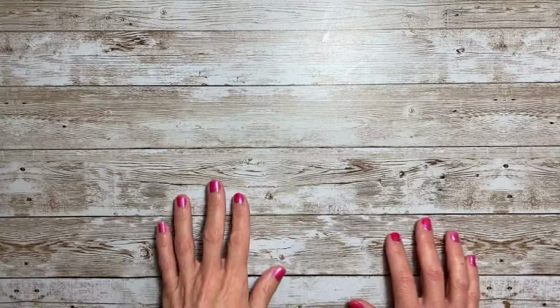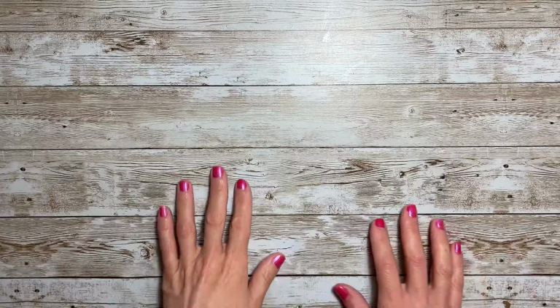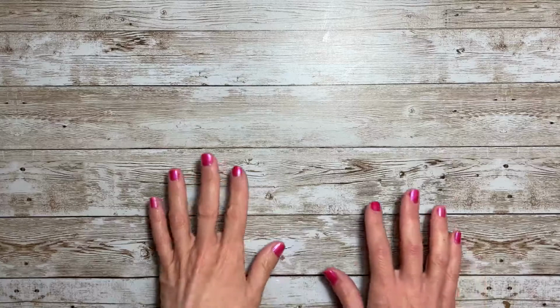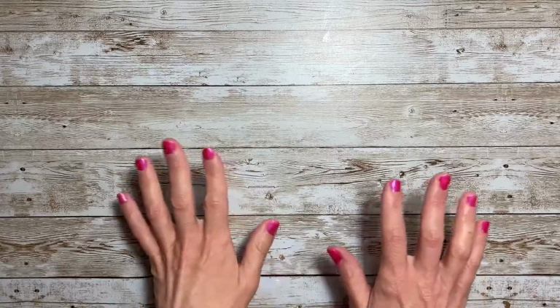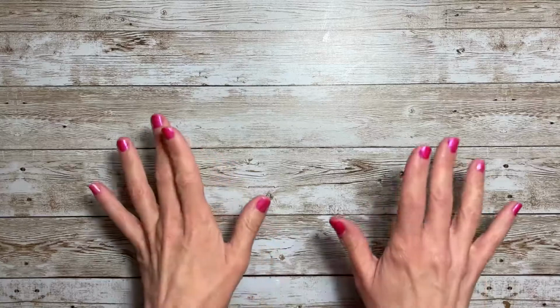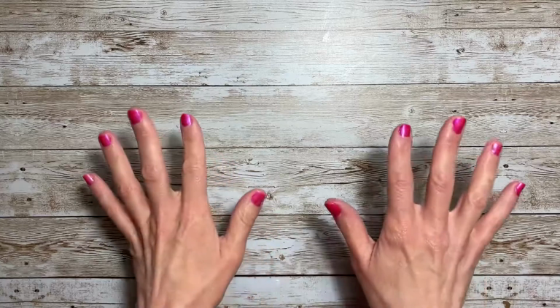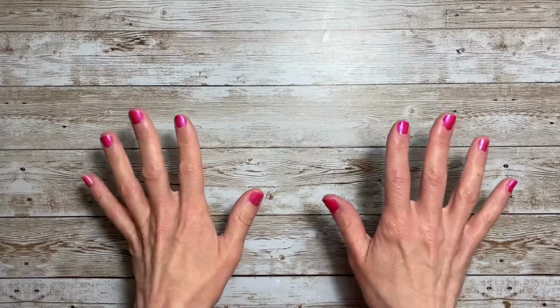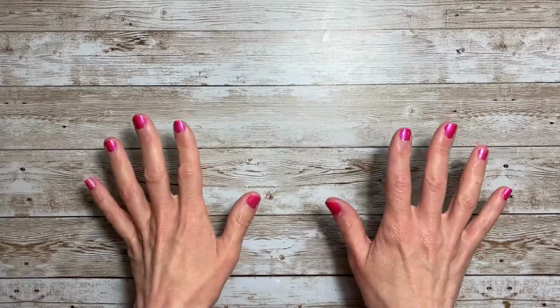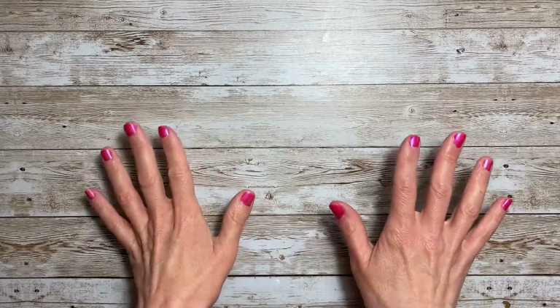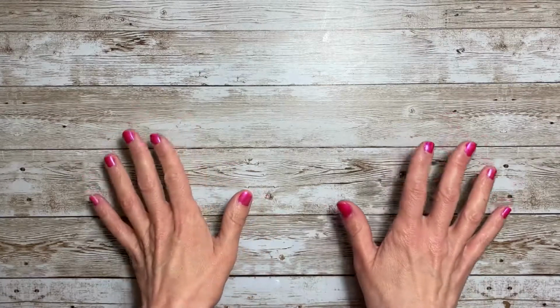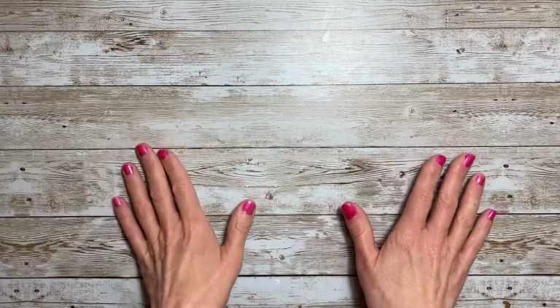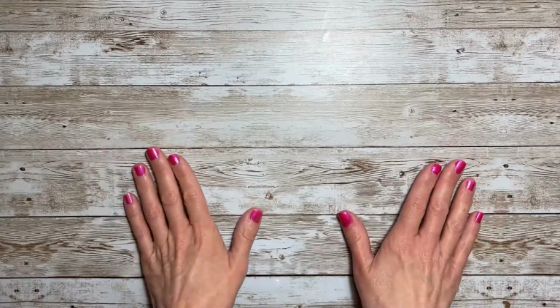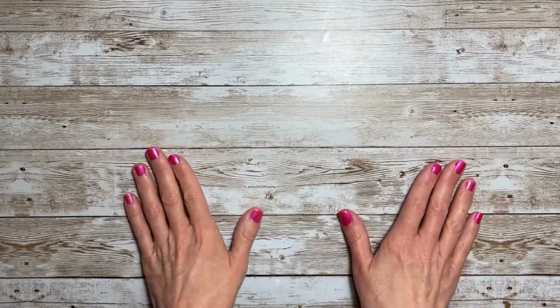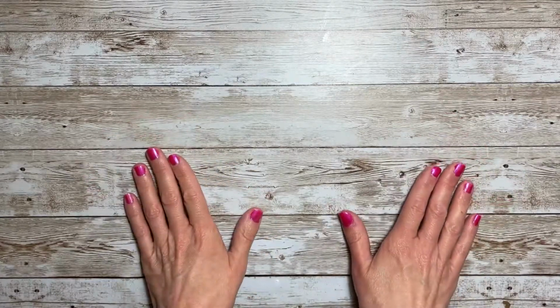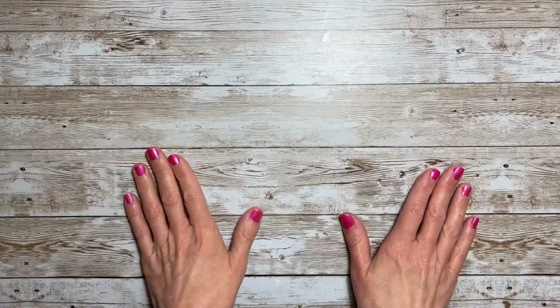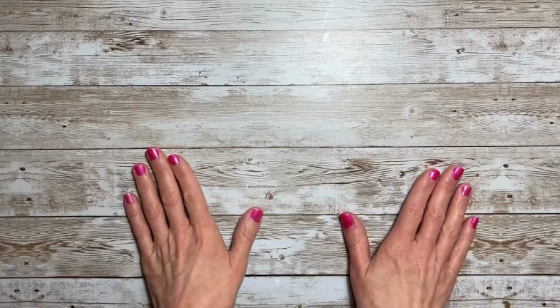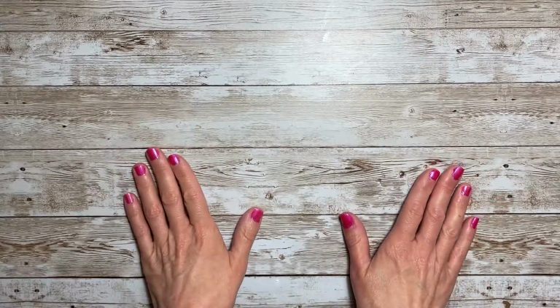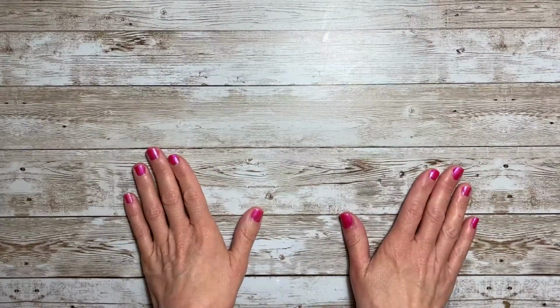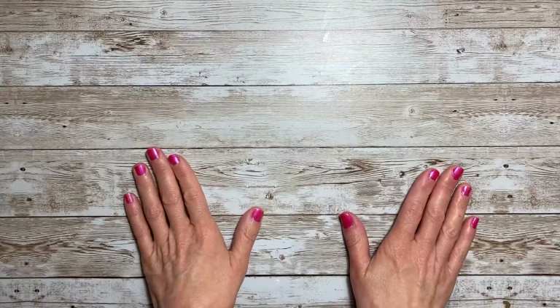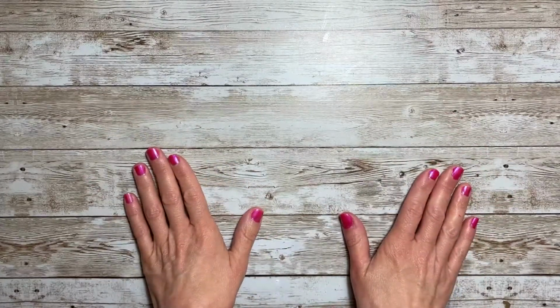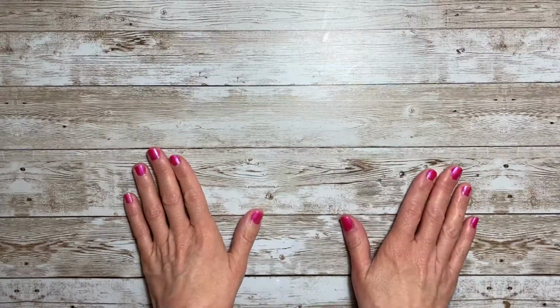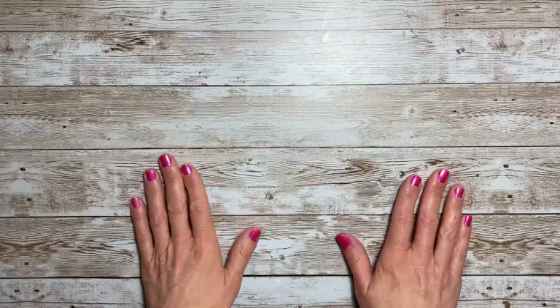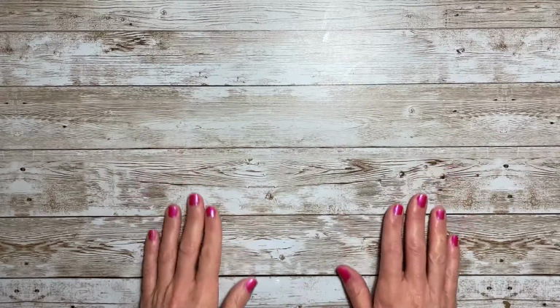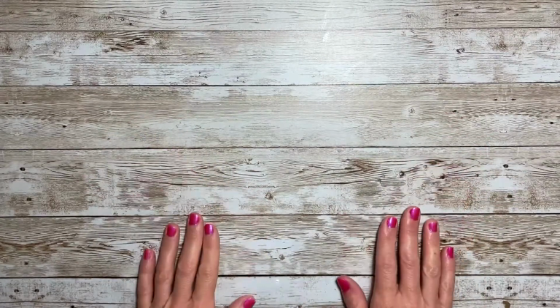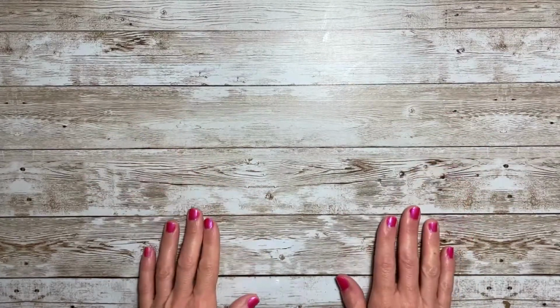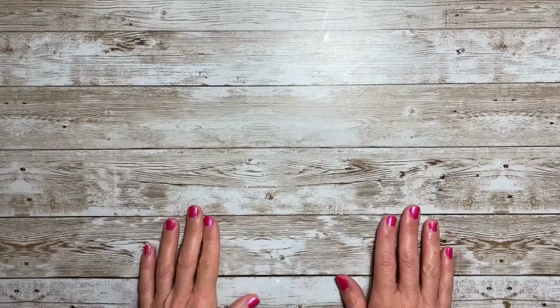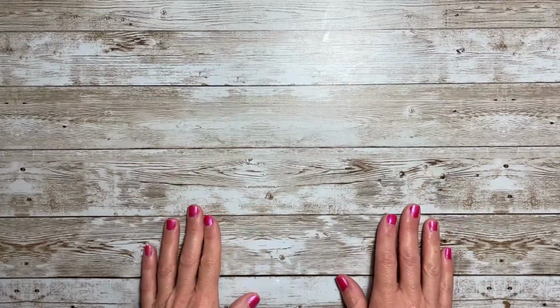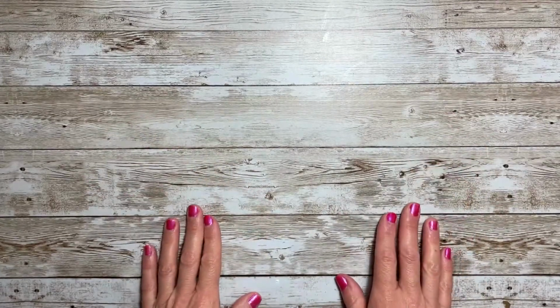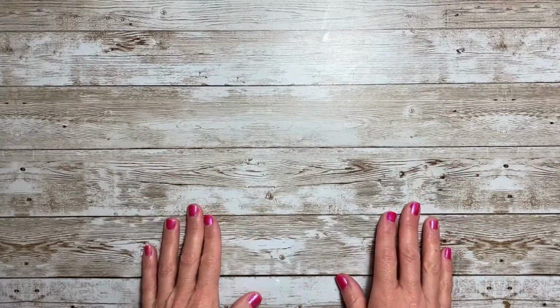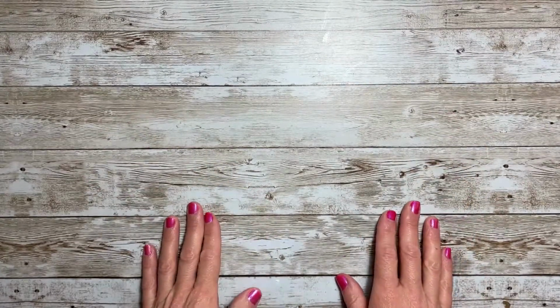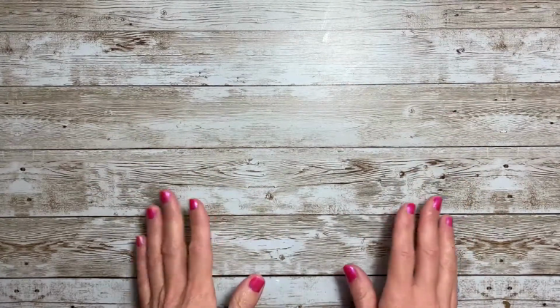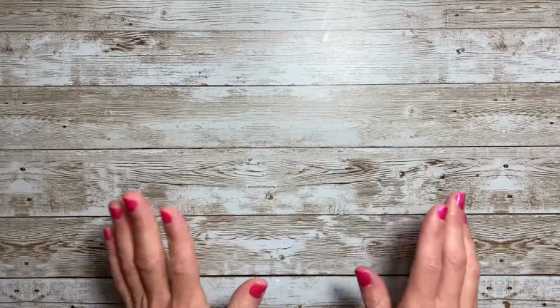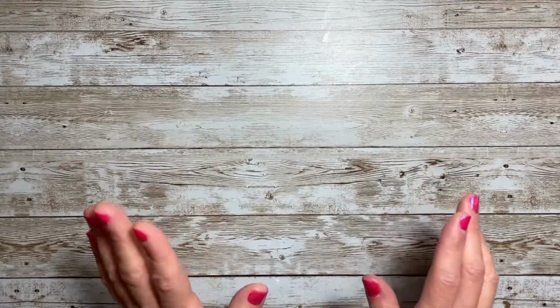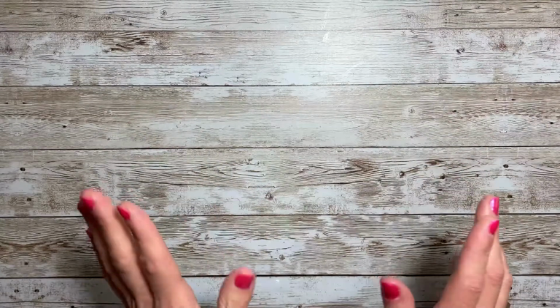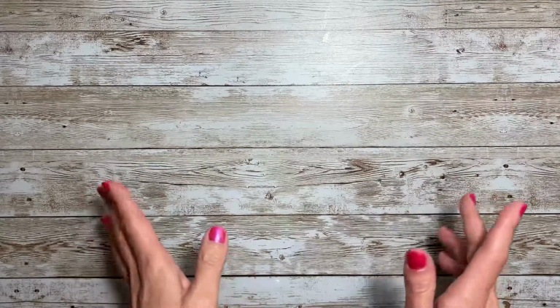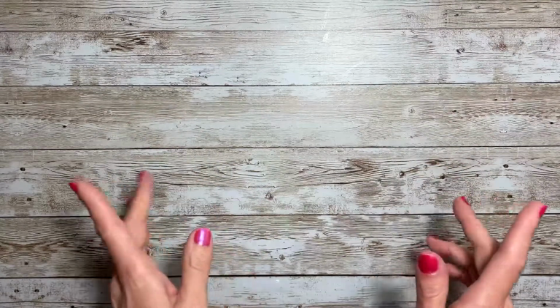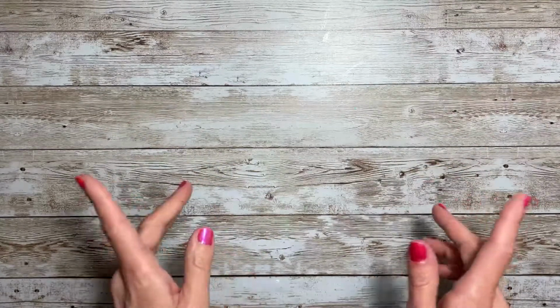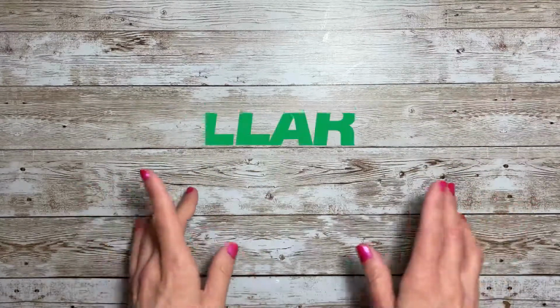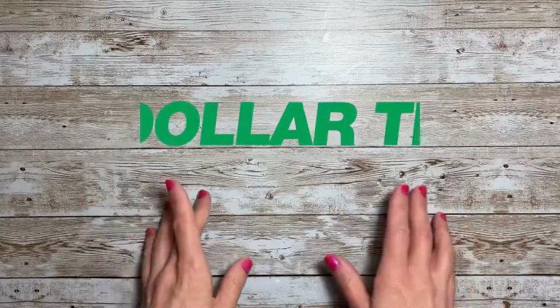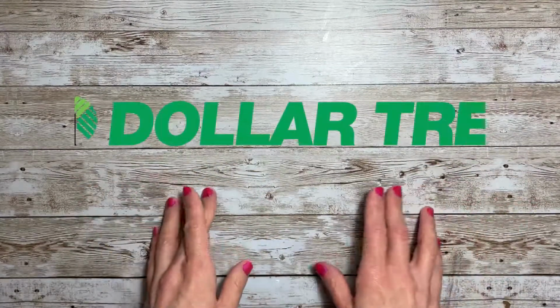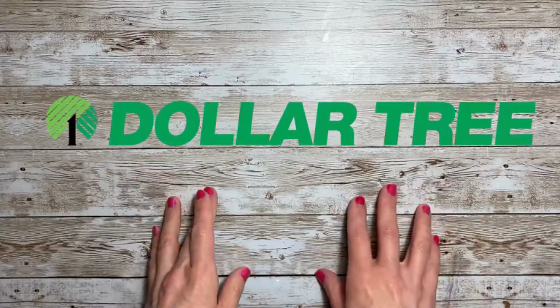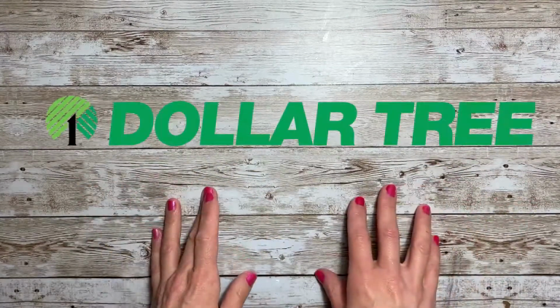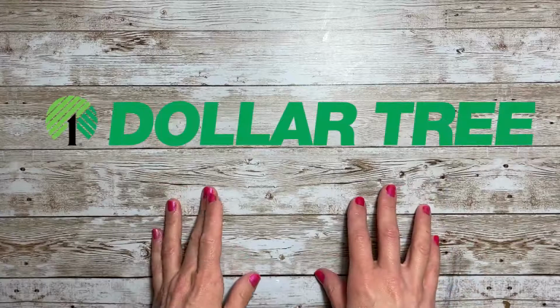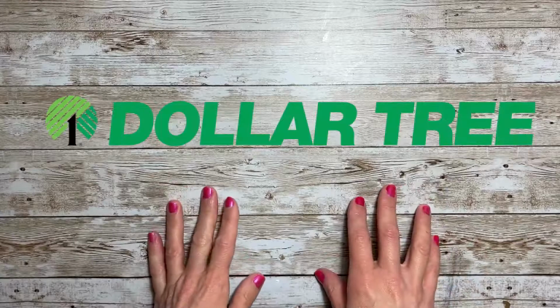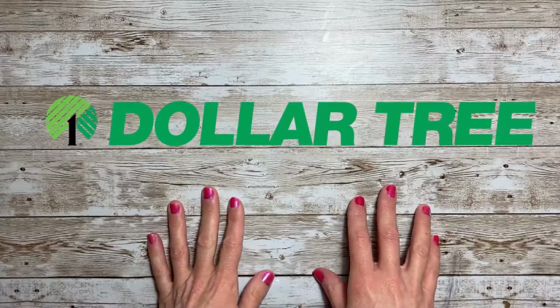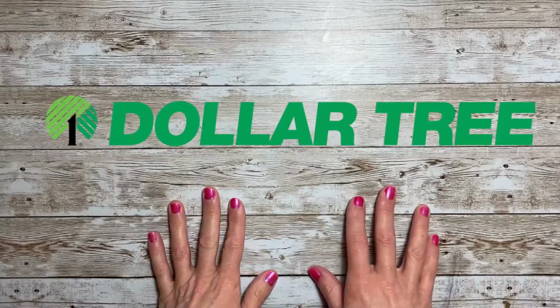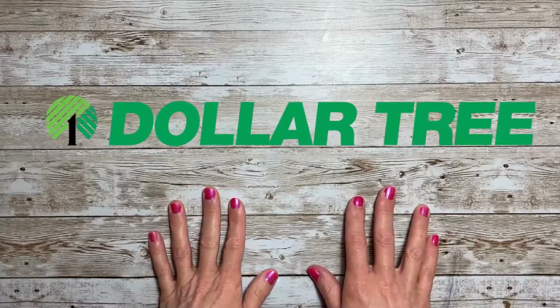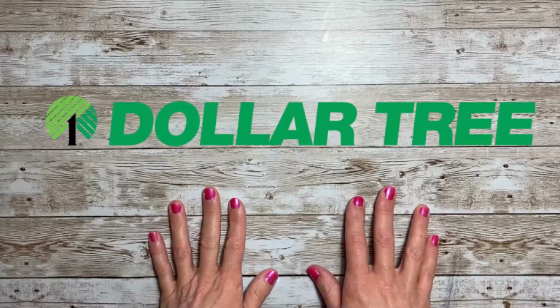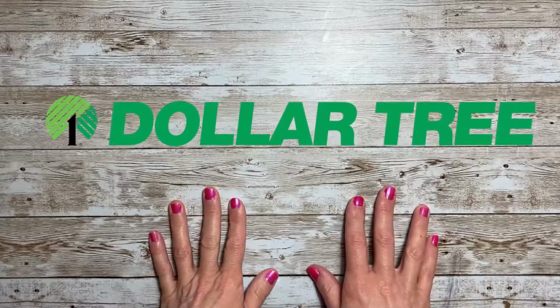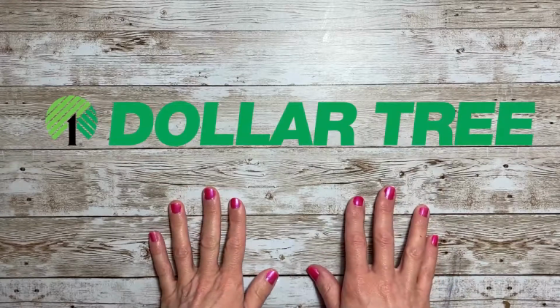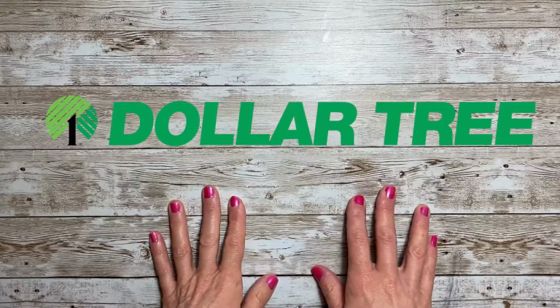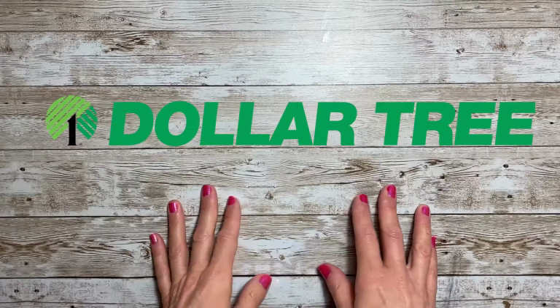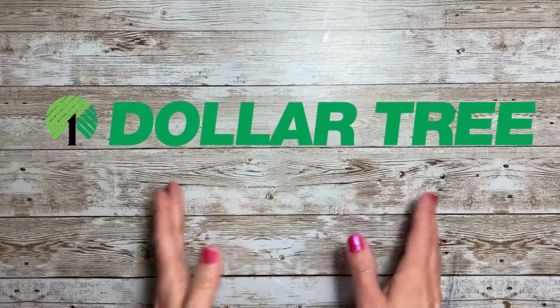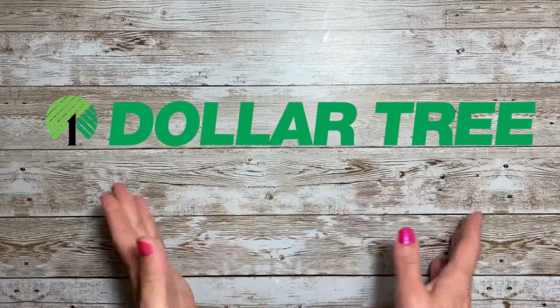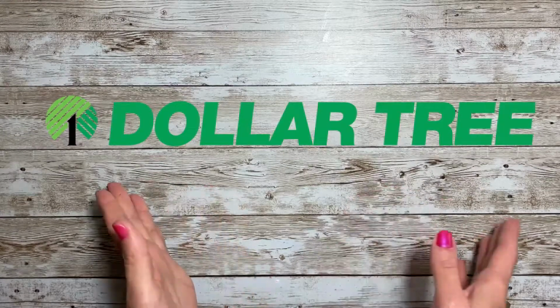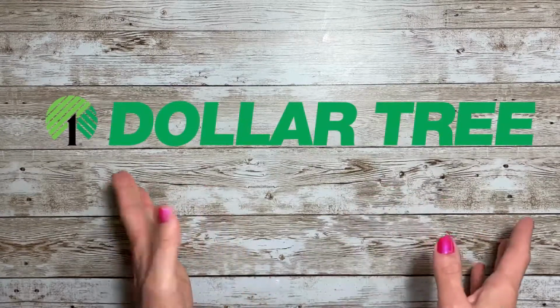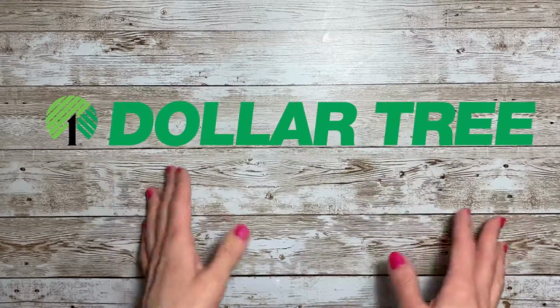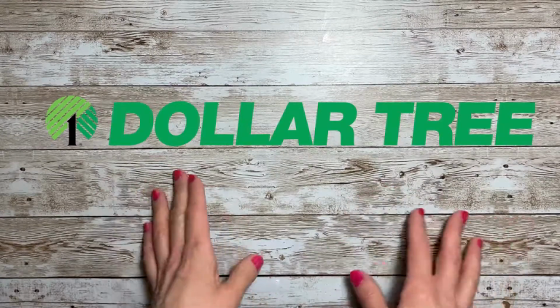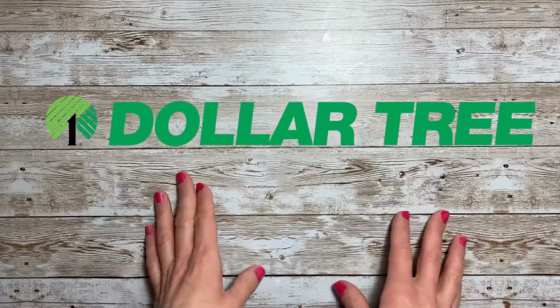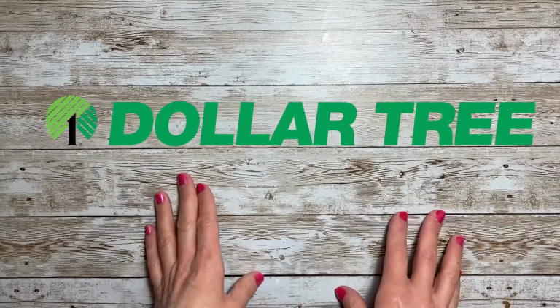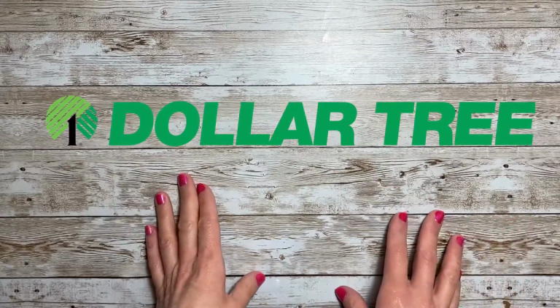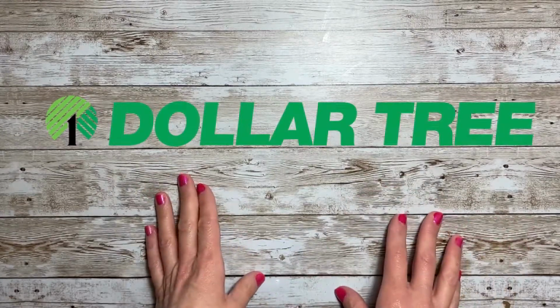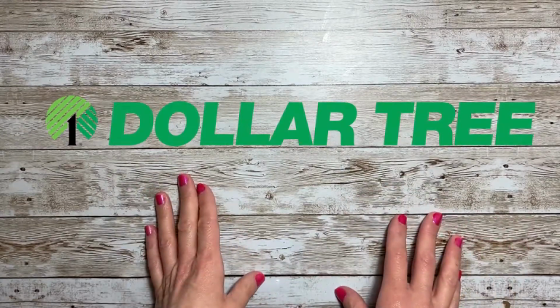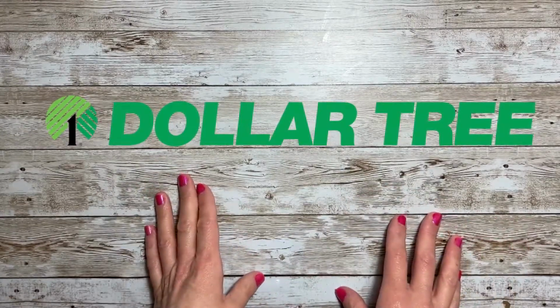Hello everyone and welcome back to Jack Scraps. Thanks for joining me today. I have a Dollar Tree haul to share with you, so let's get started.